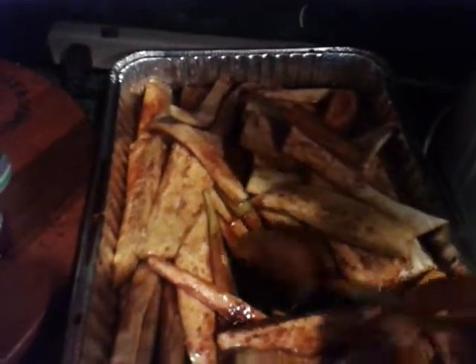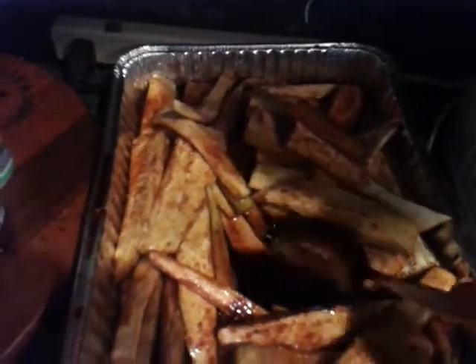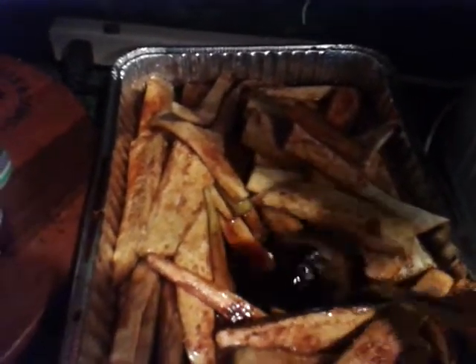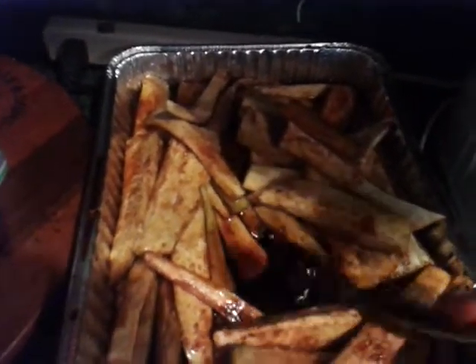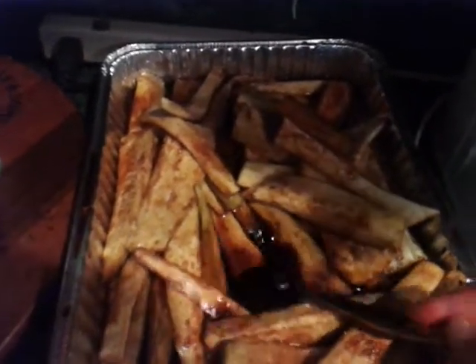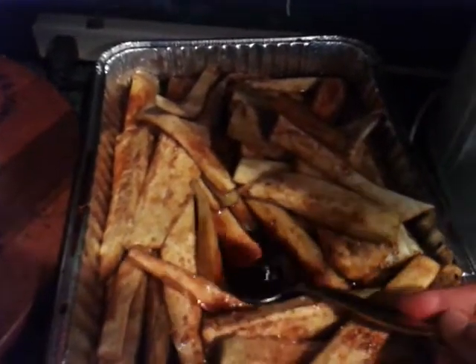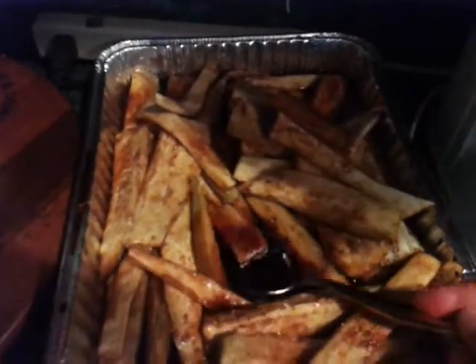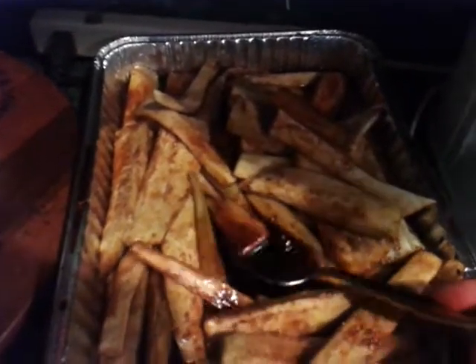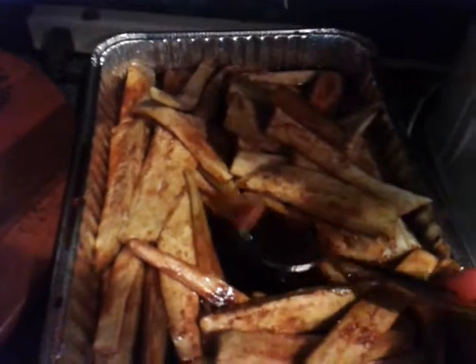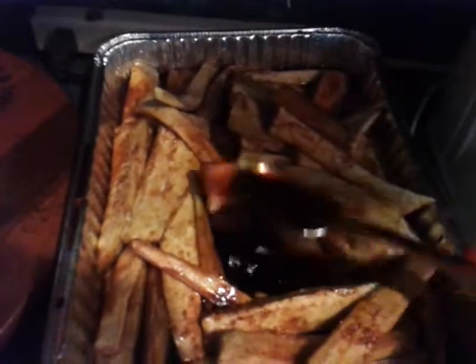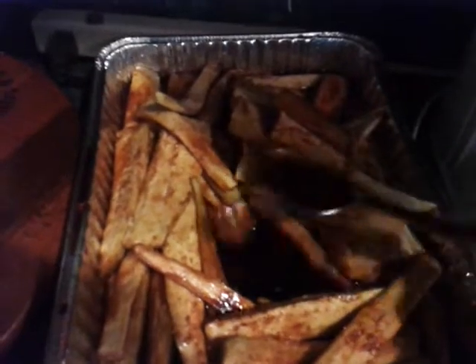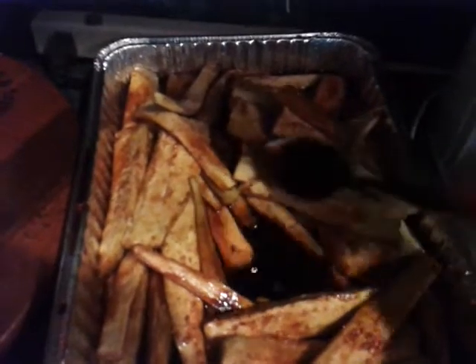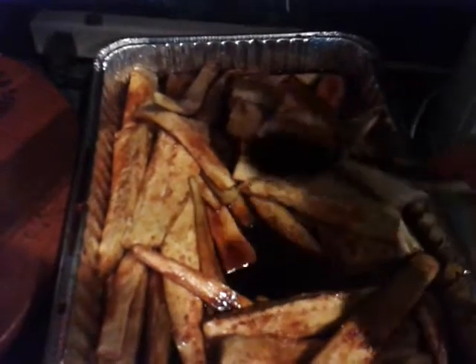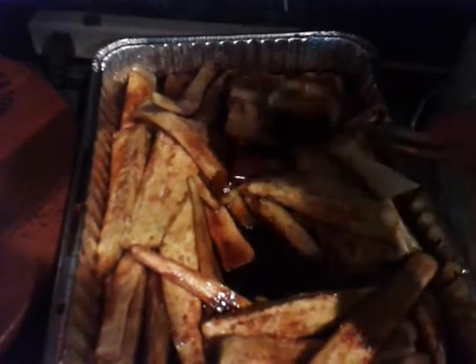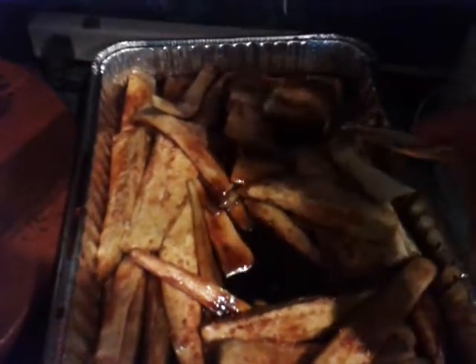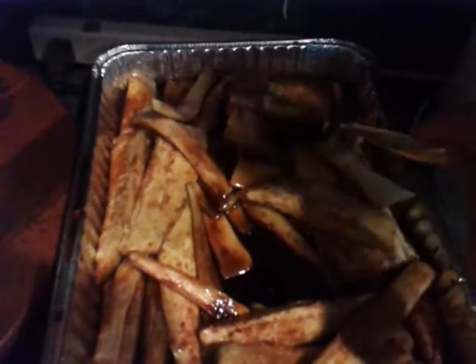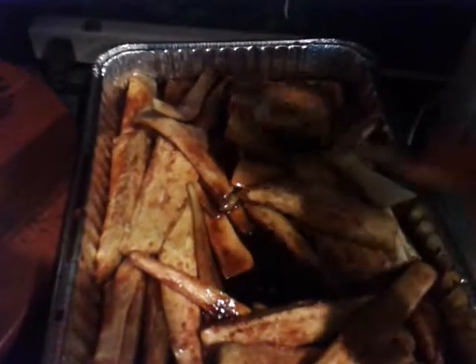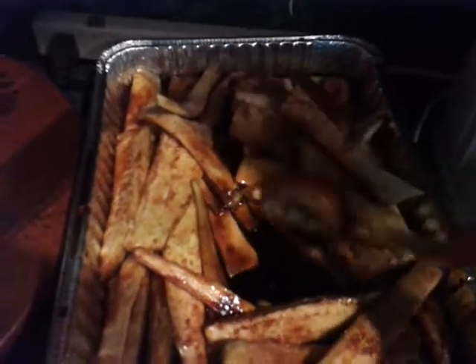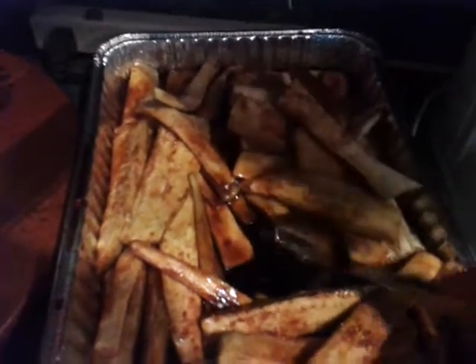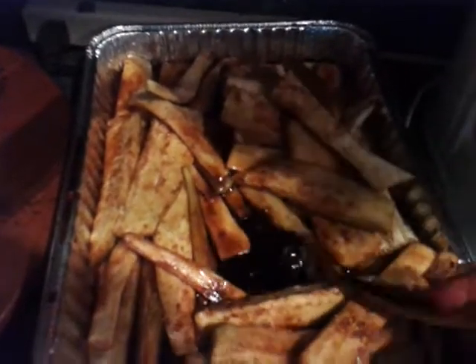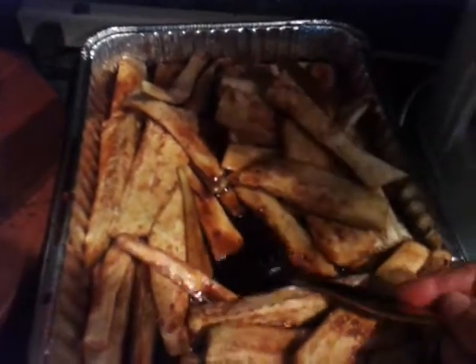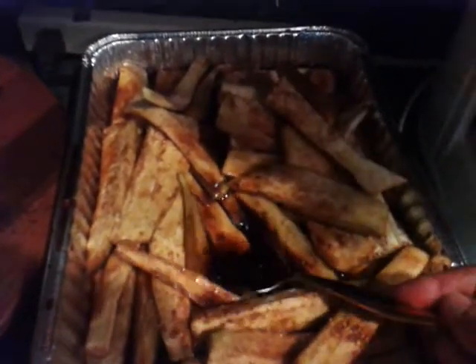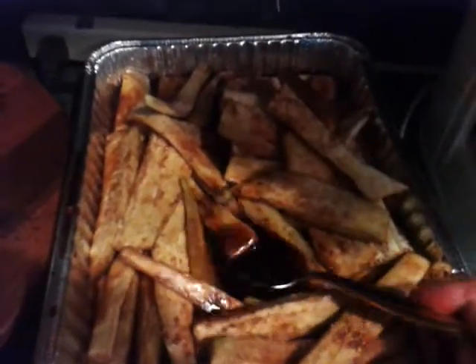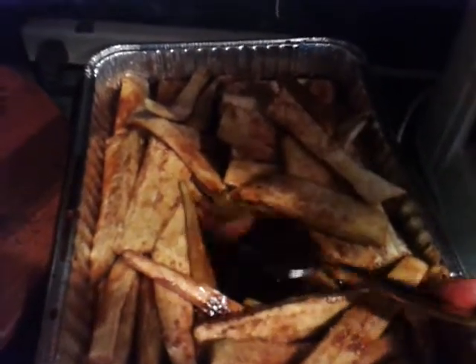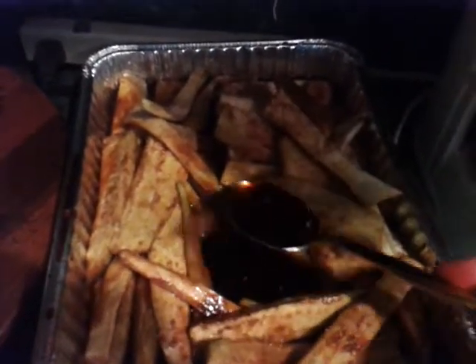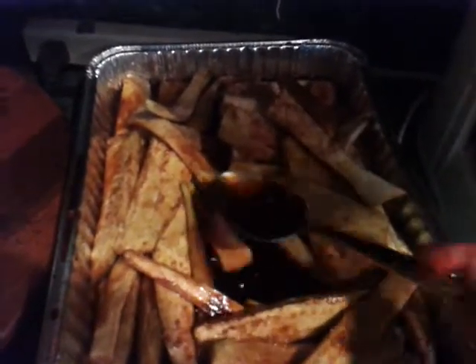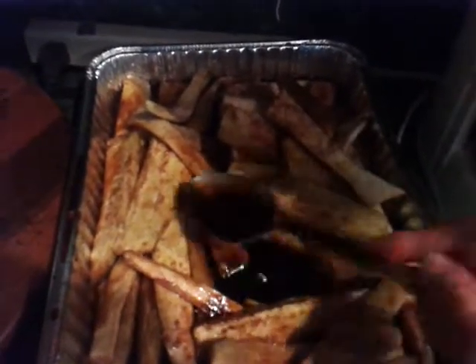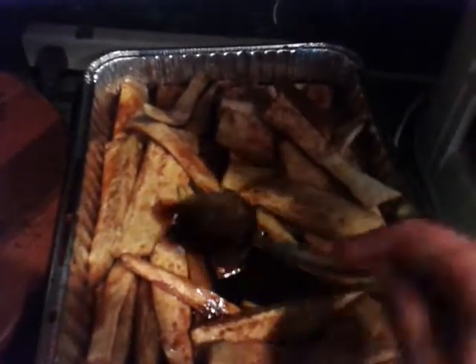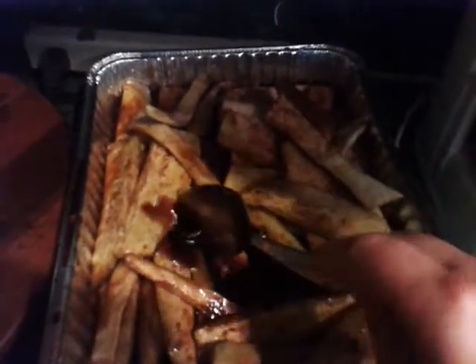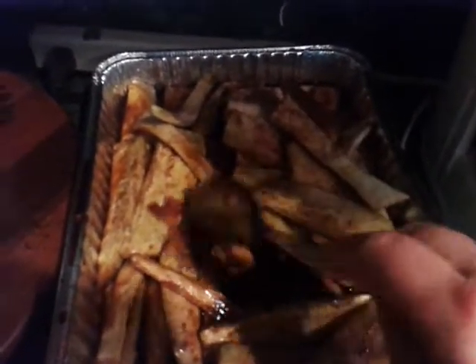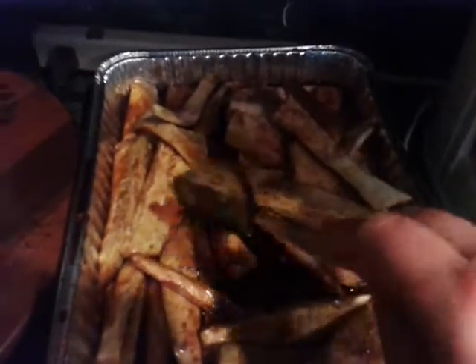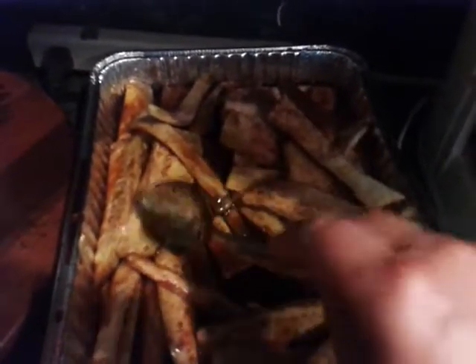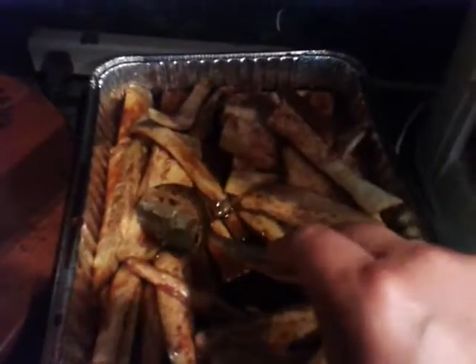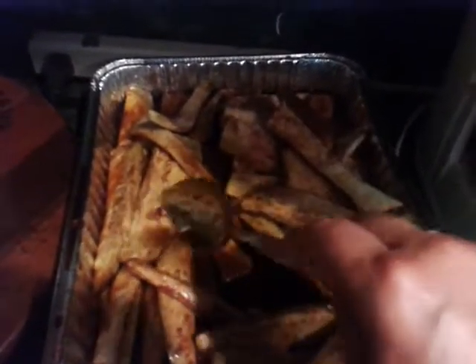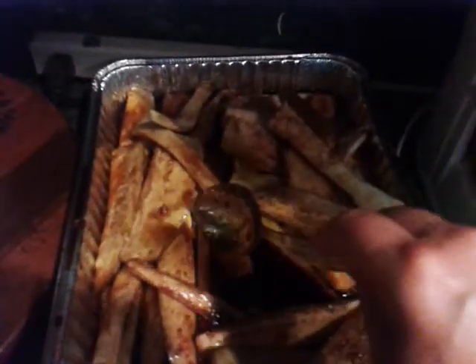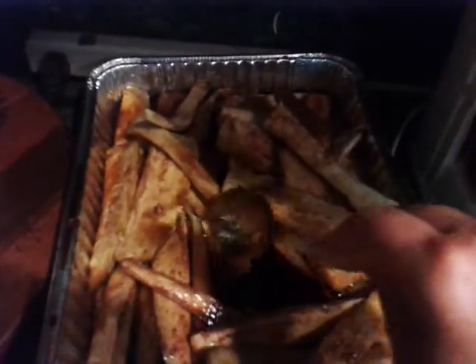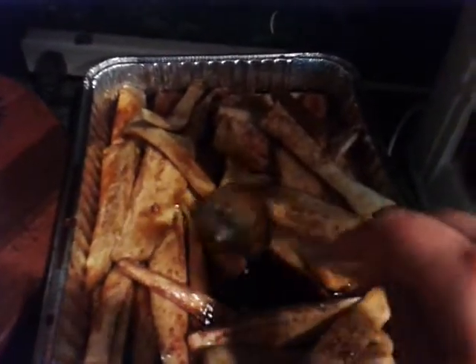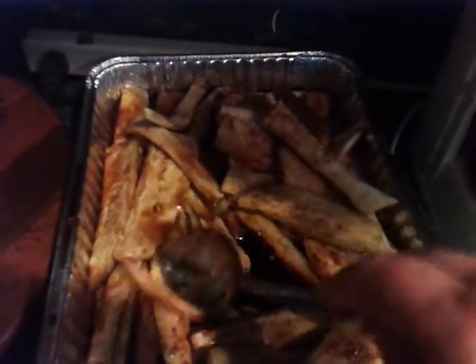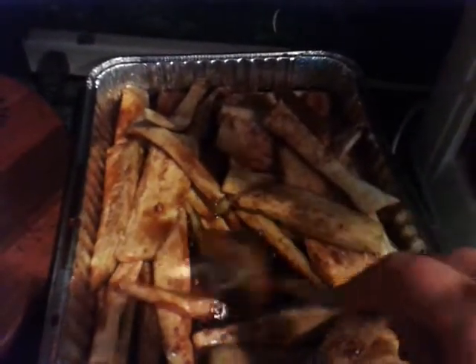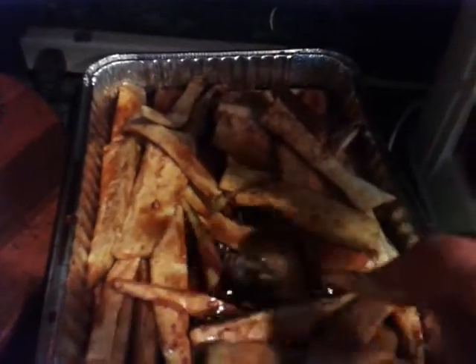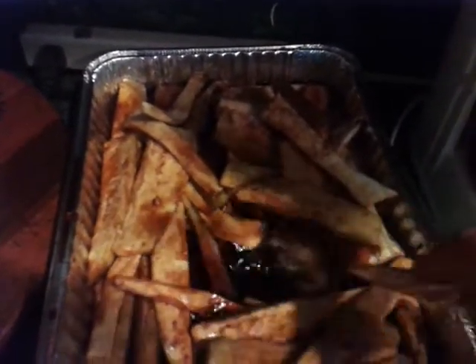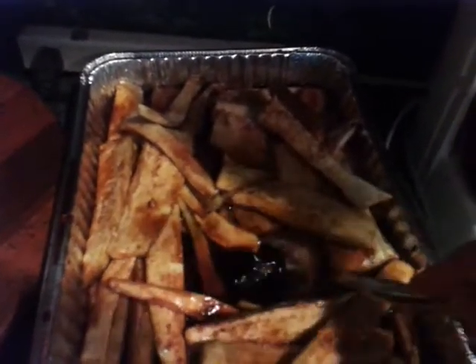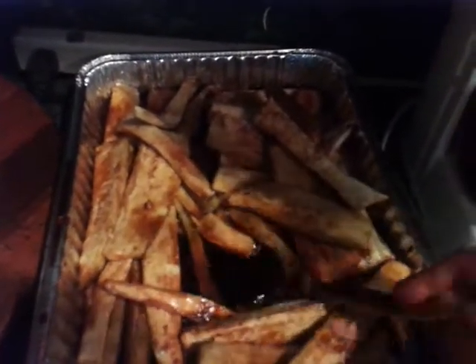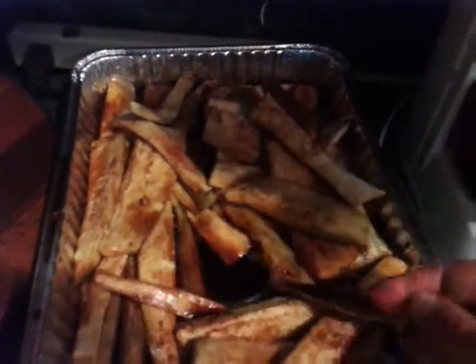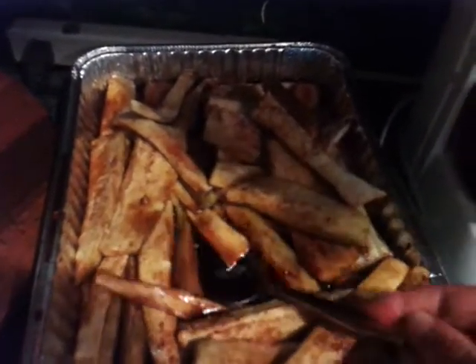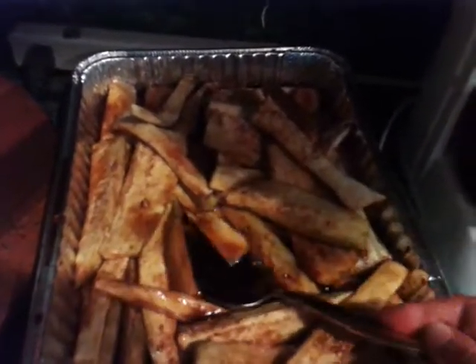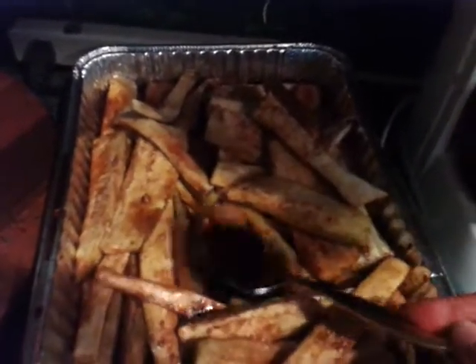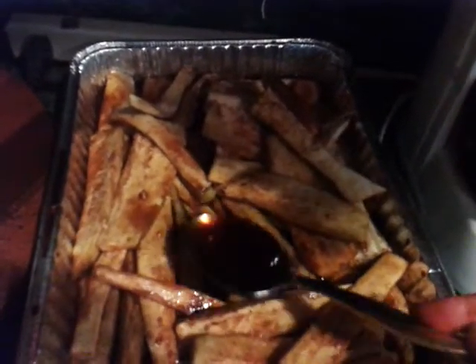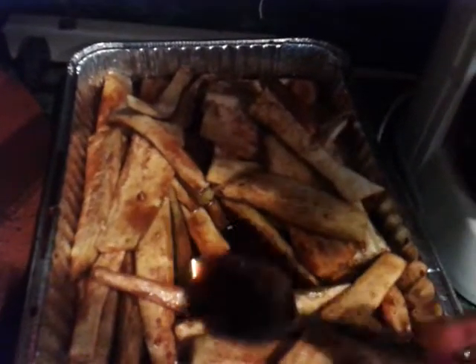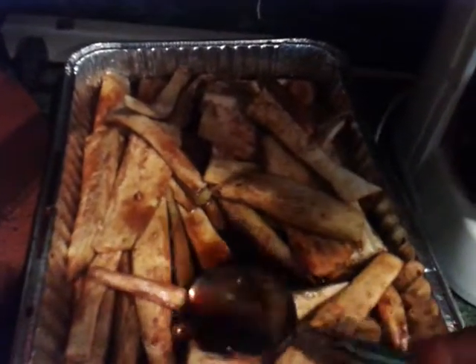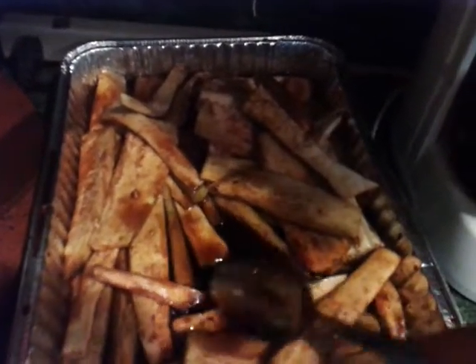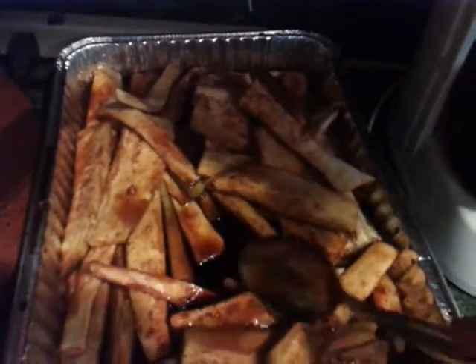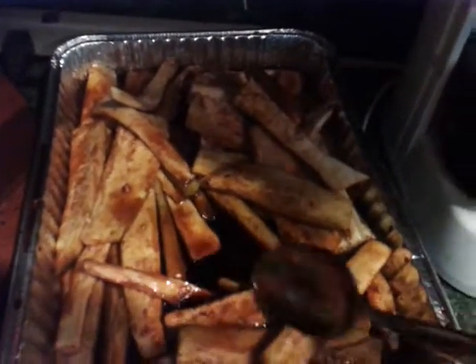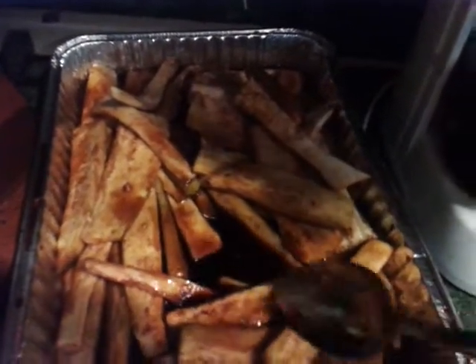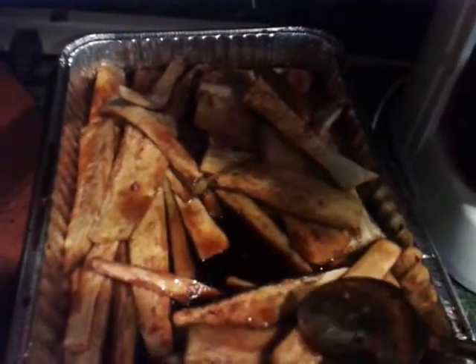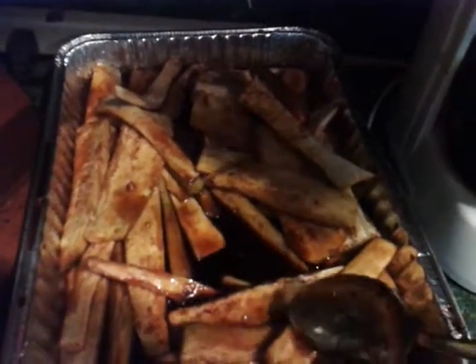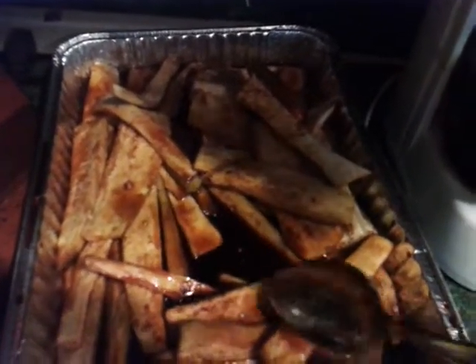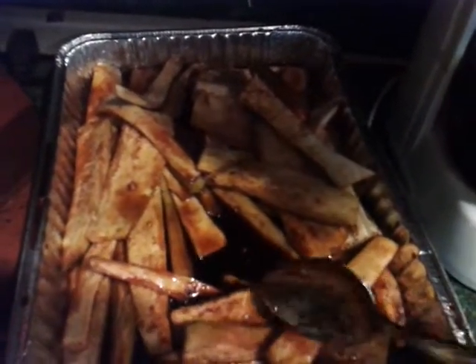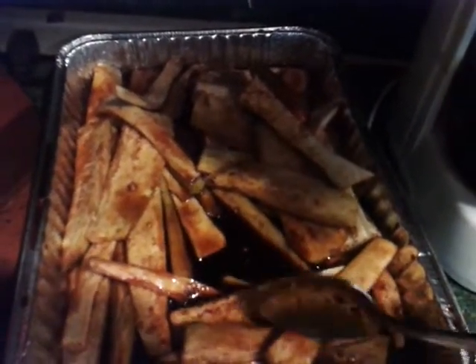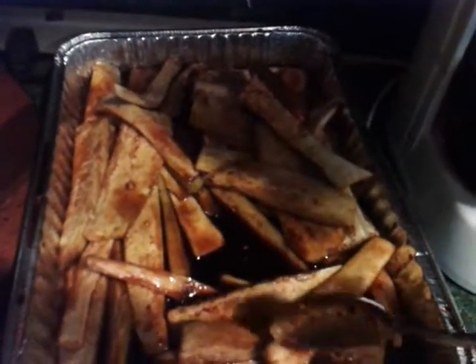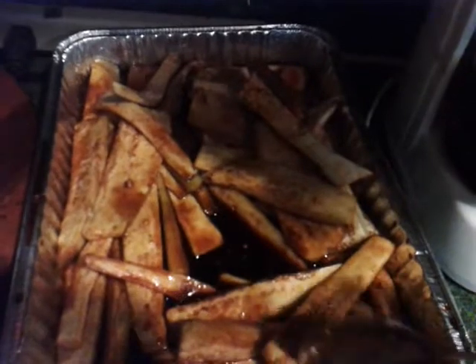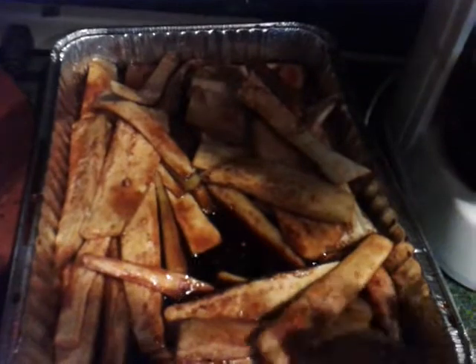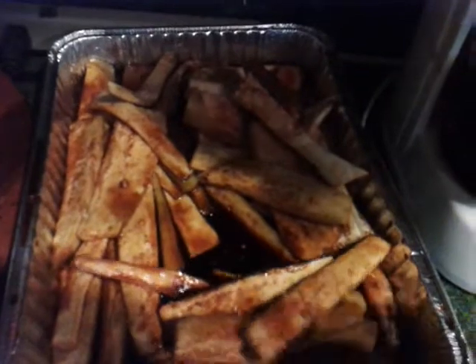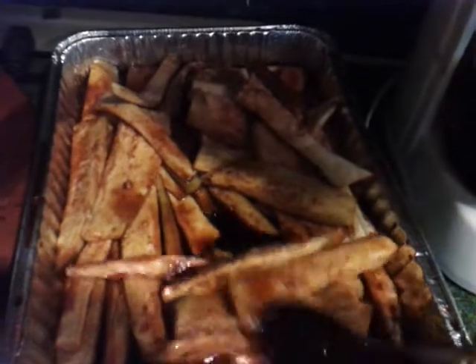Then you can either jar it up — which I do — and eat it for snacks, or what Clay likes to do is make BLTs out of this. It's really good and it's a great way to use up your eggplant.